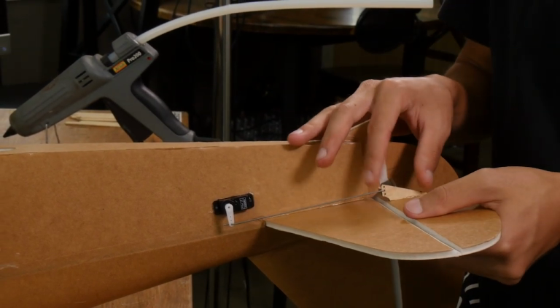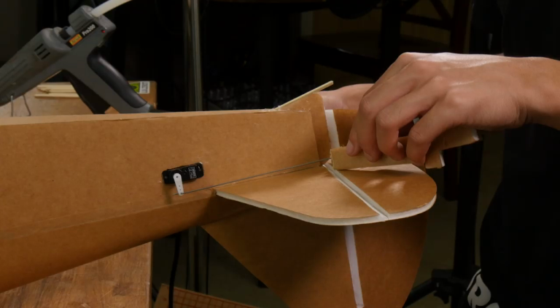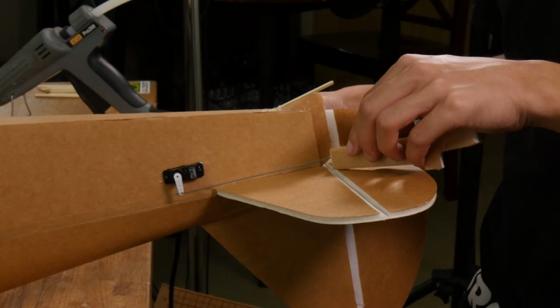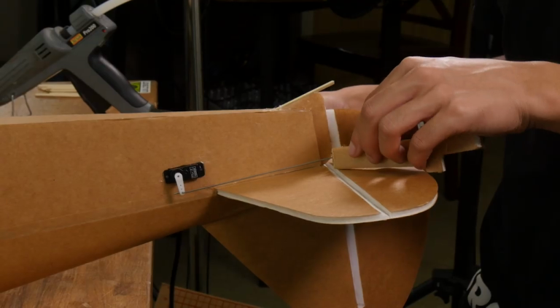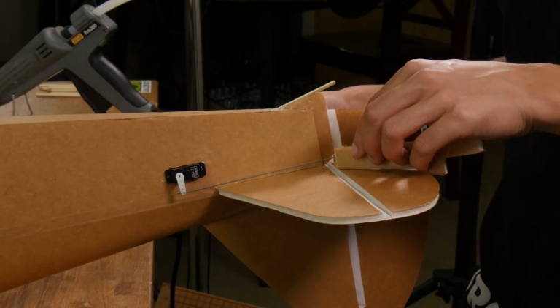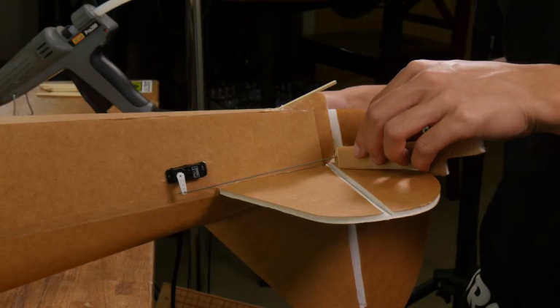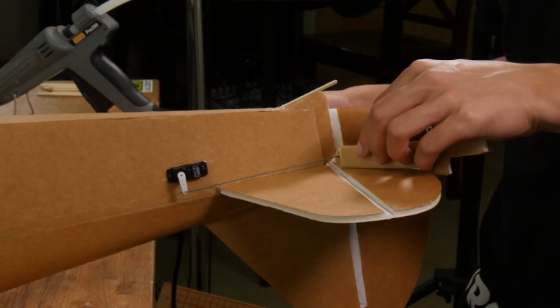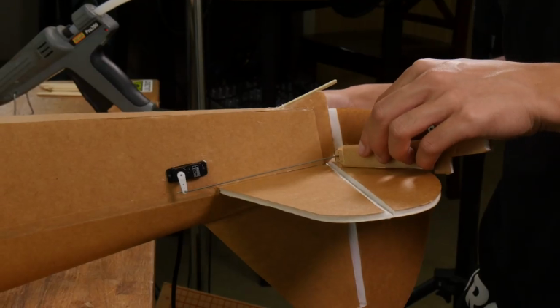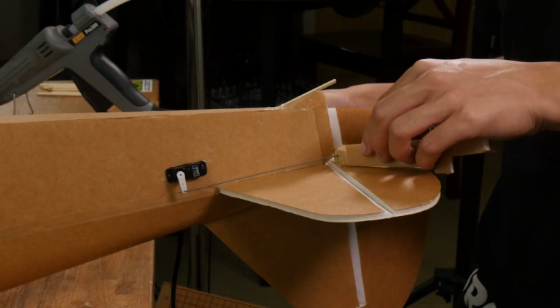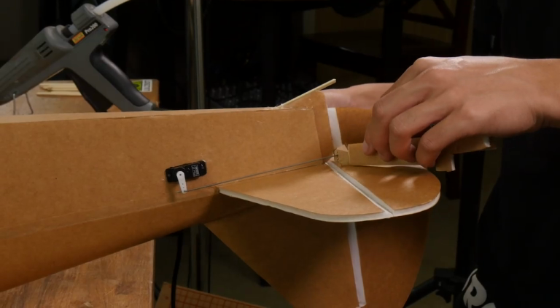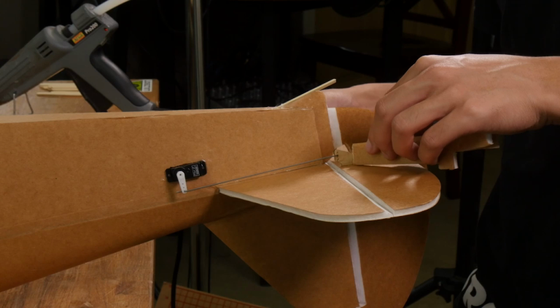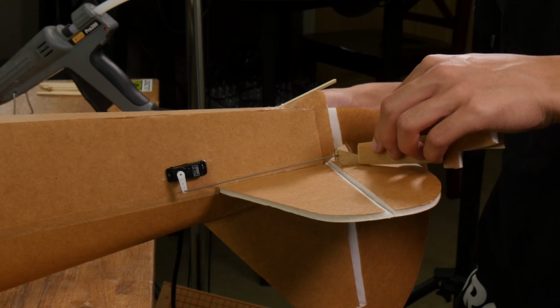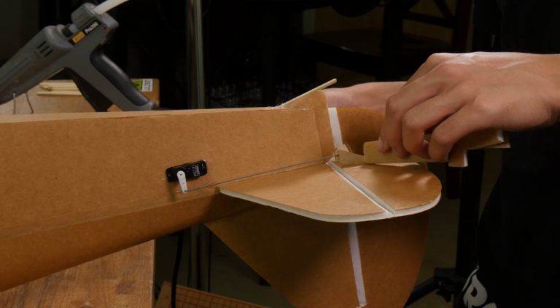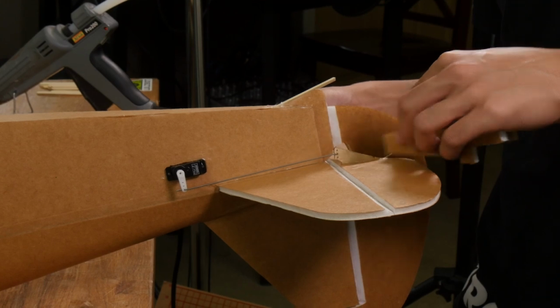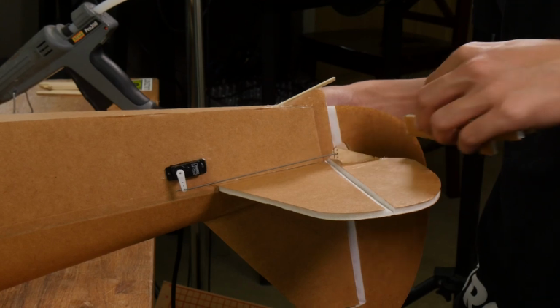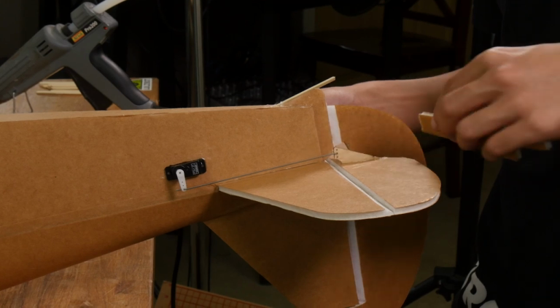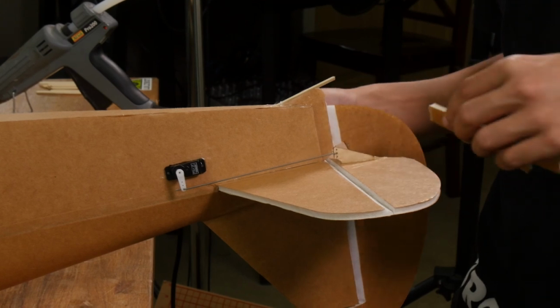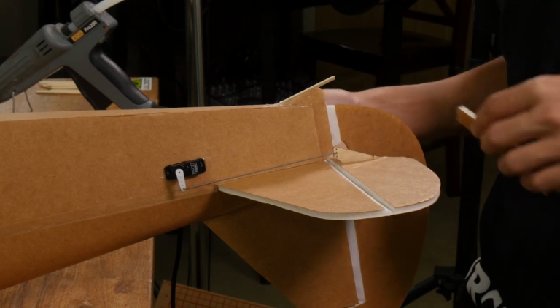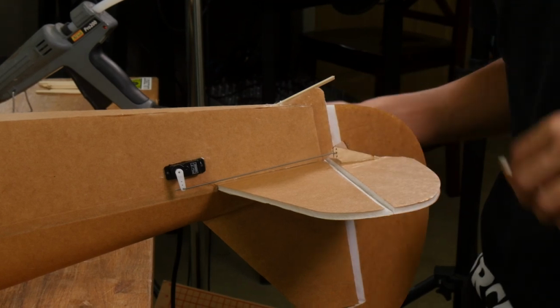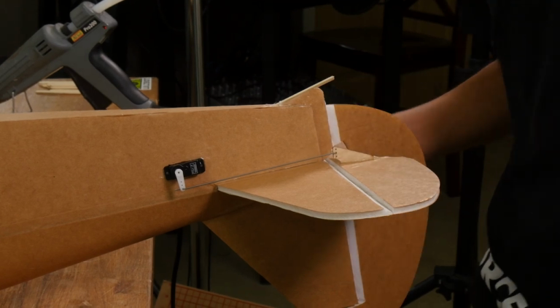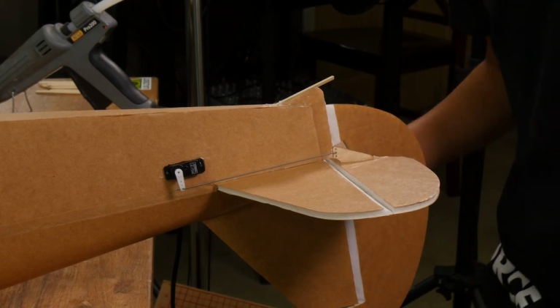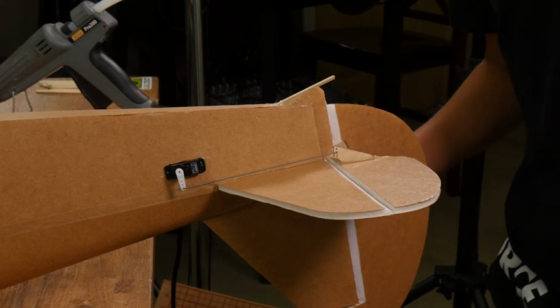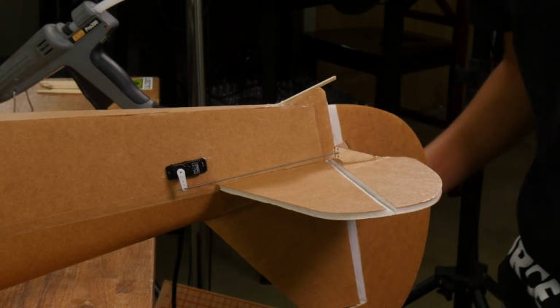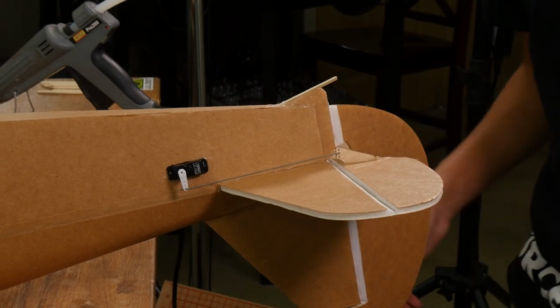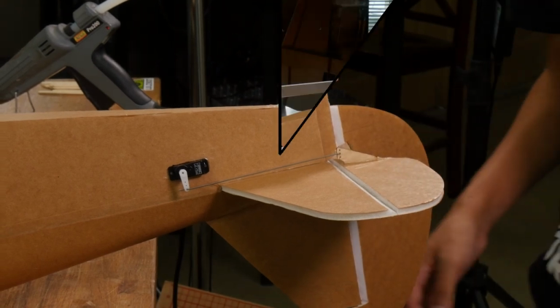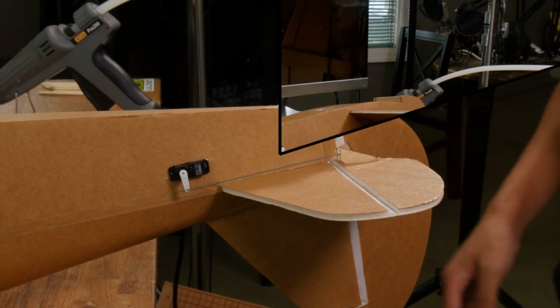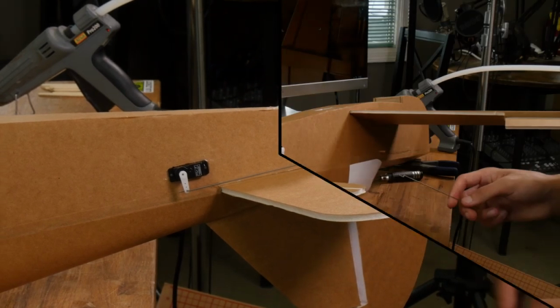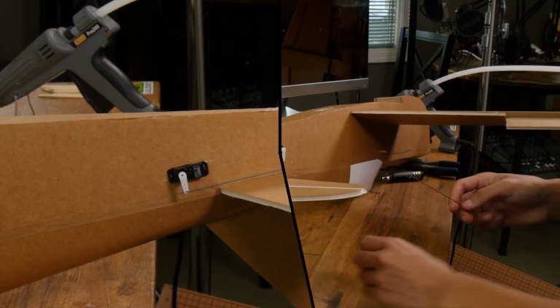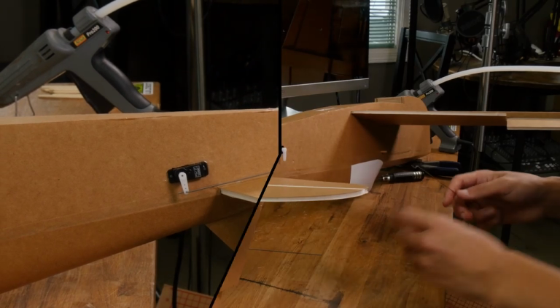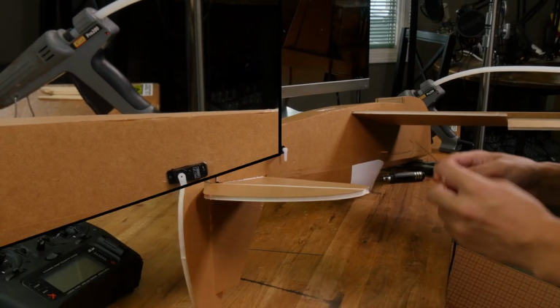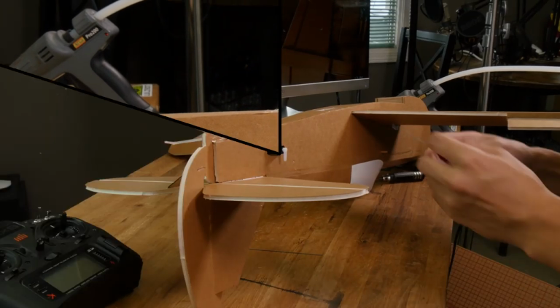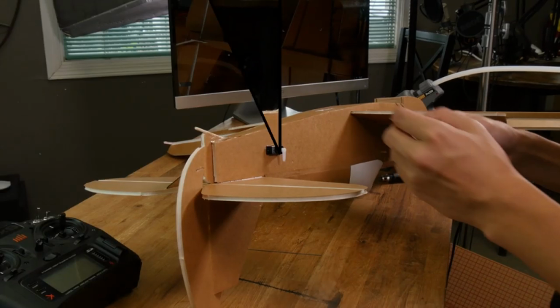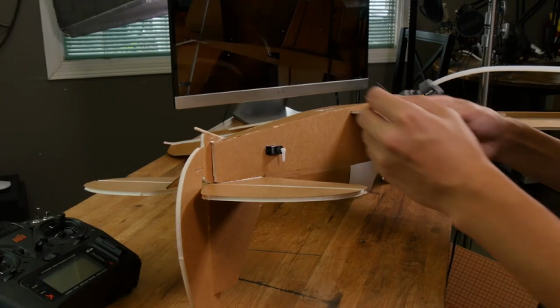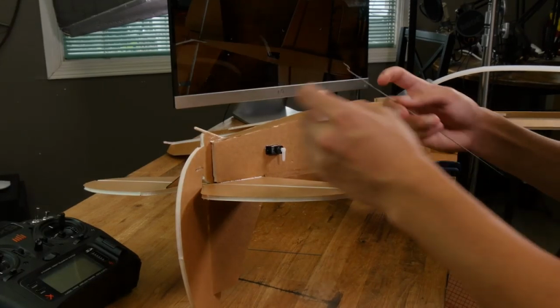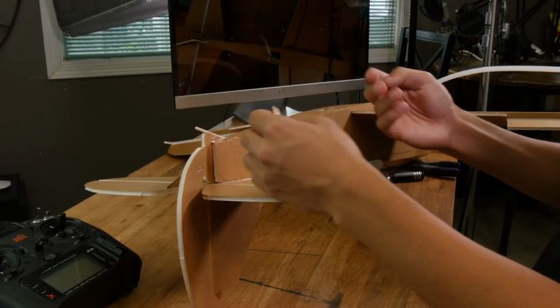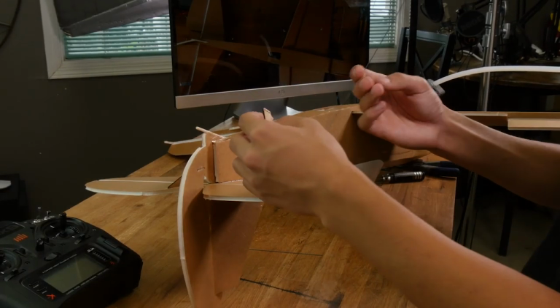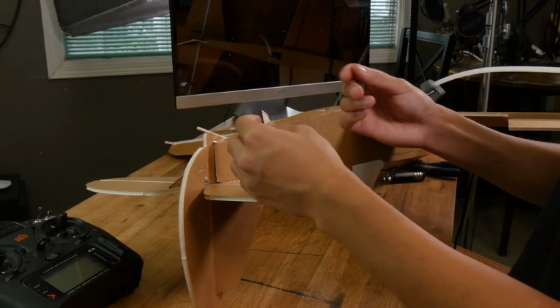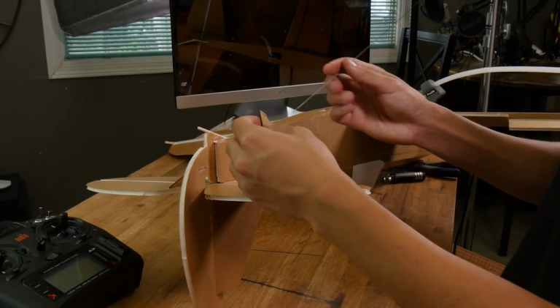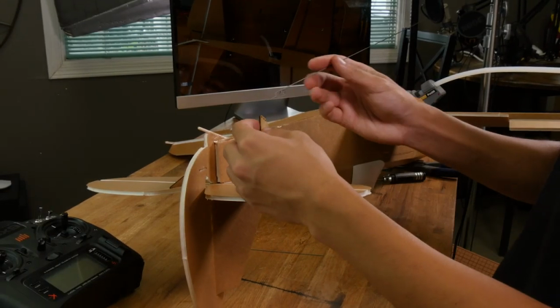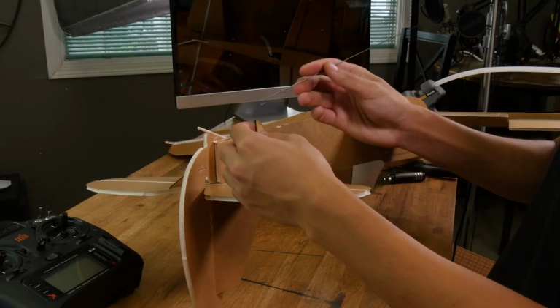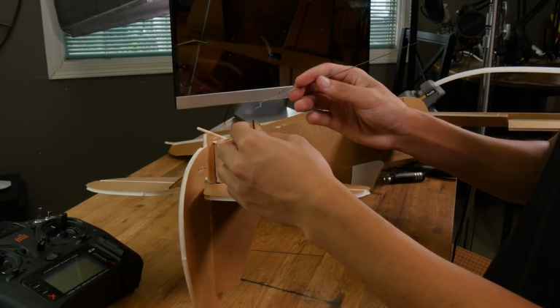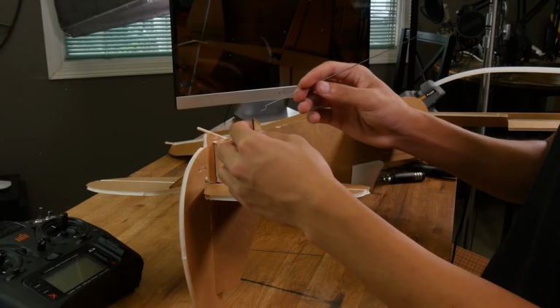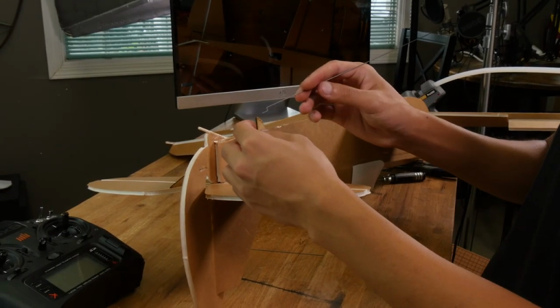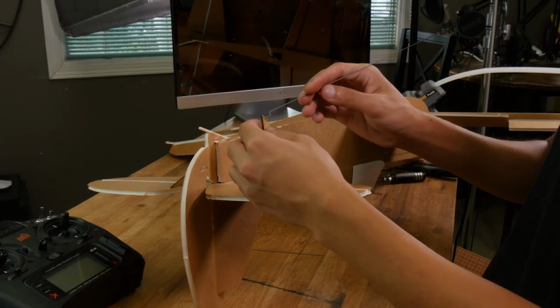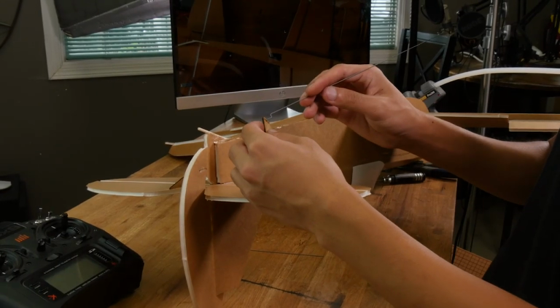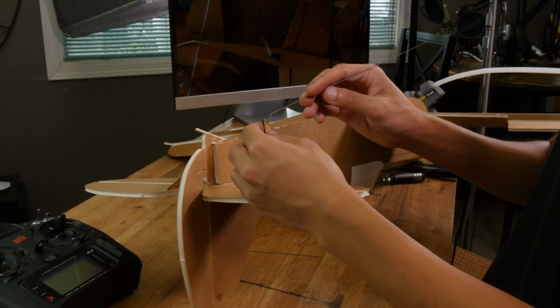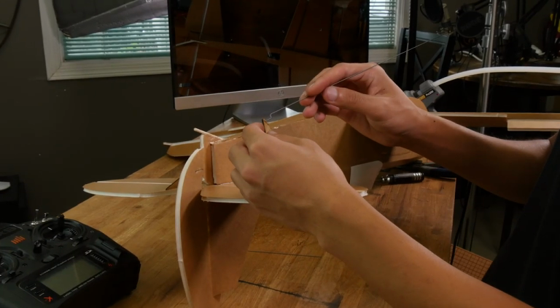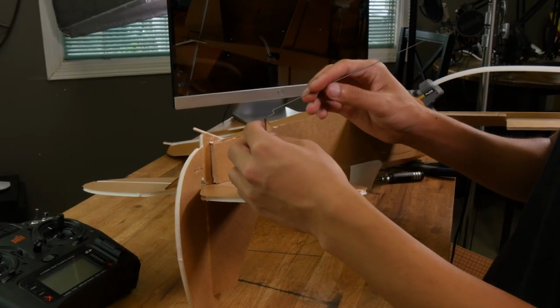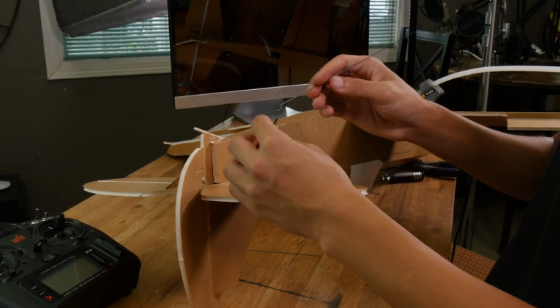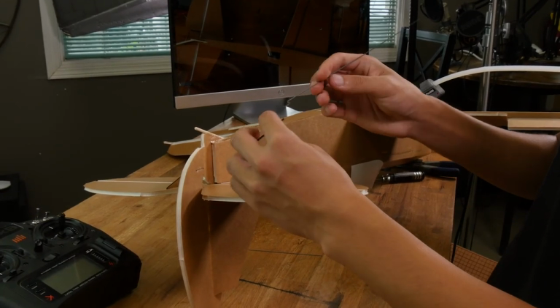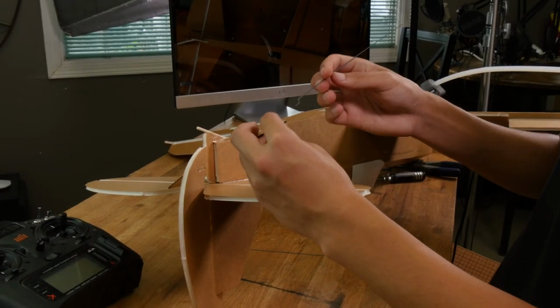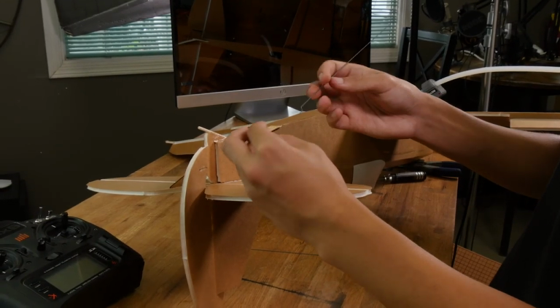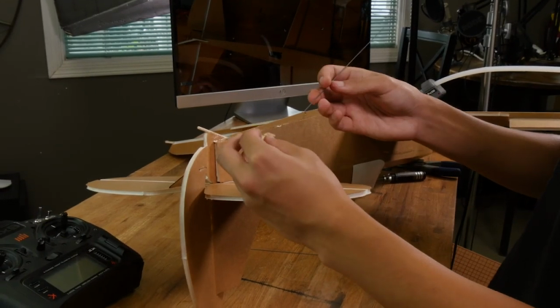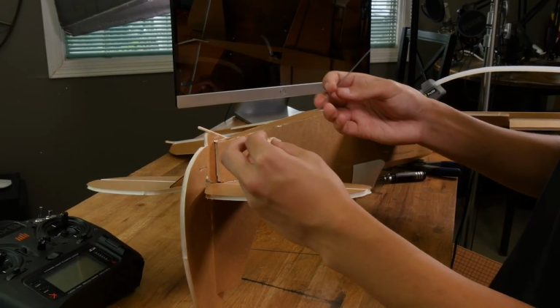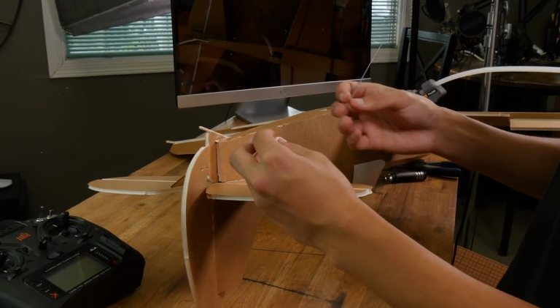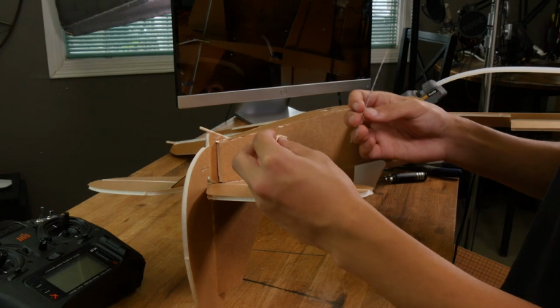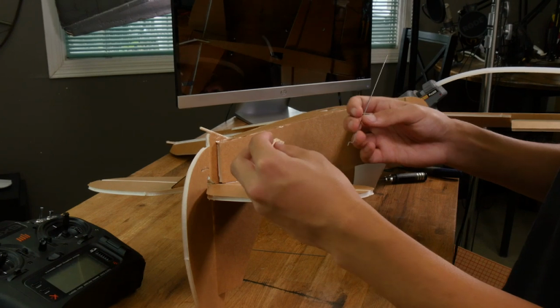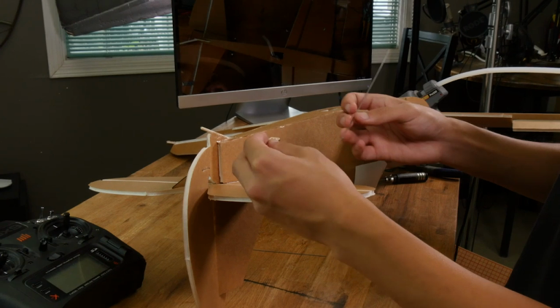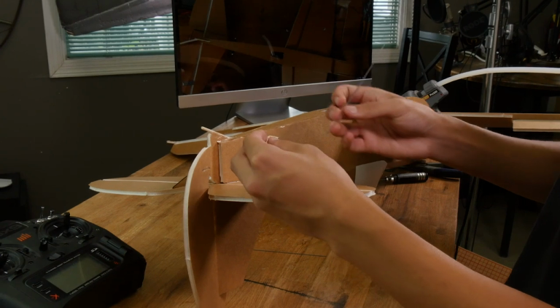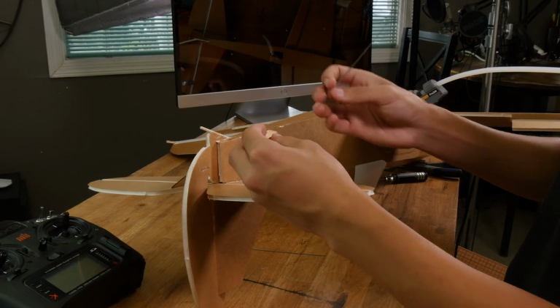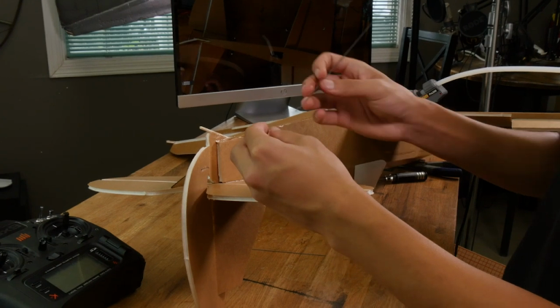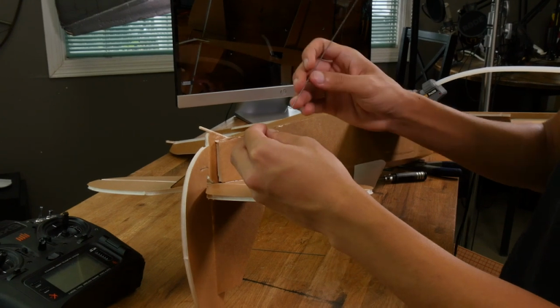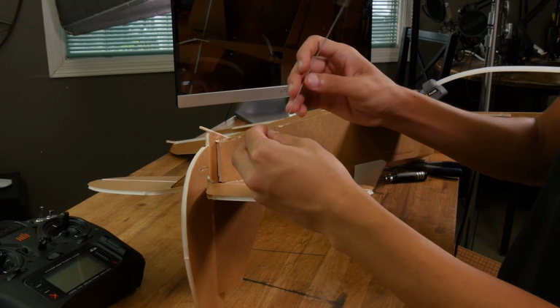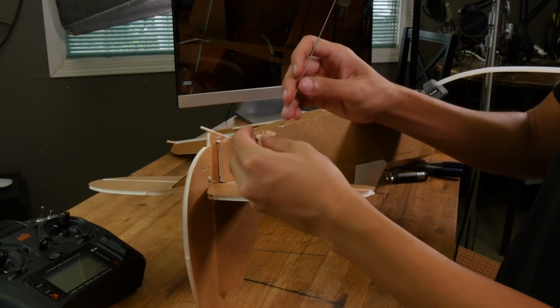You can wipe off any excess with a piece of foam. Now let's repeat the same process for our rudder.